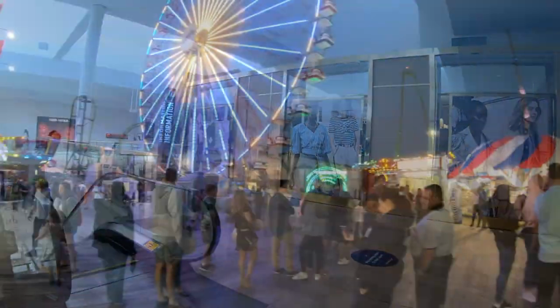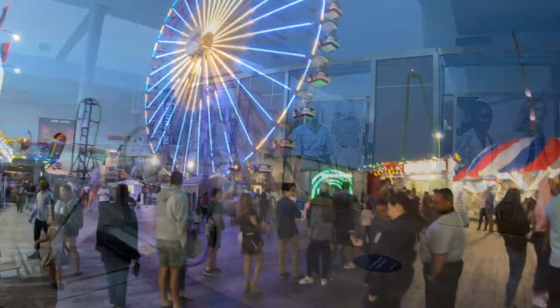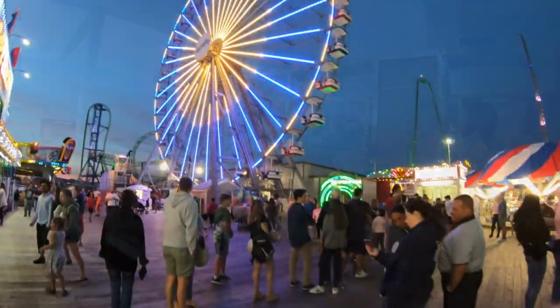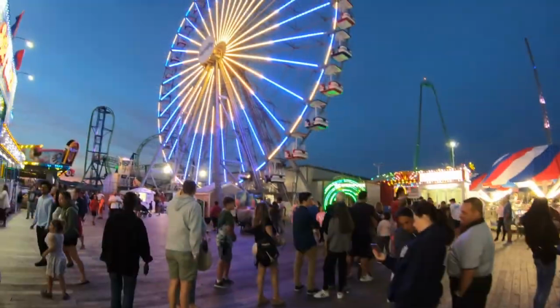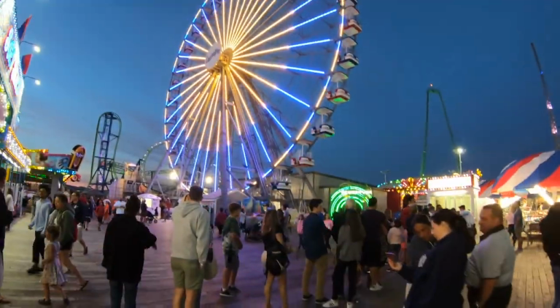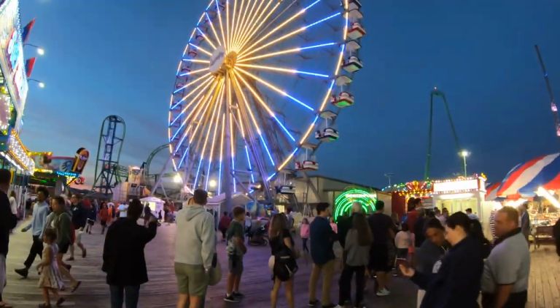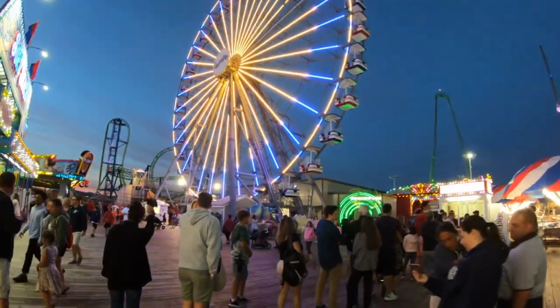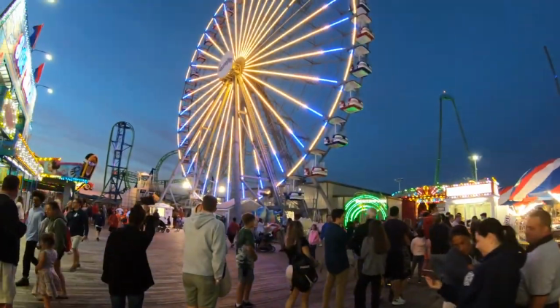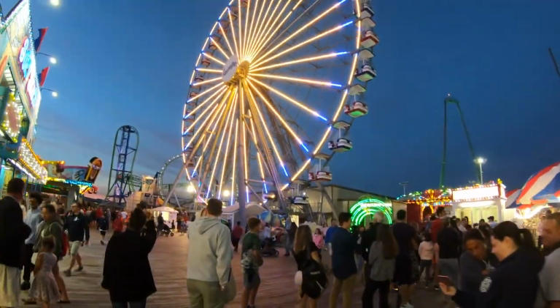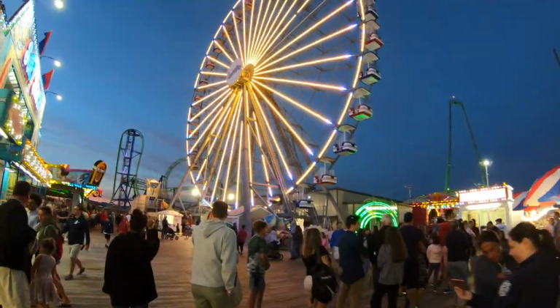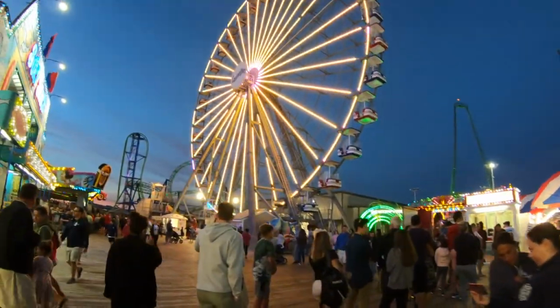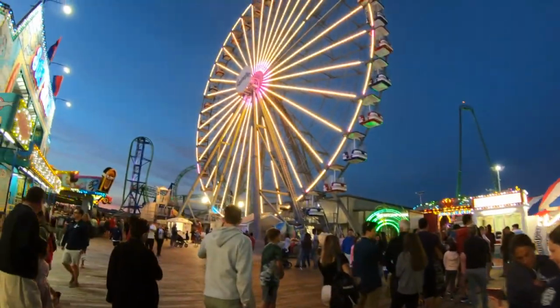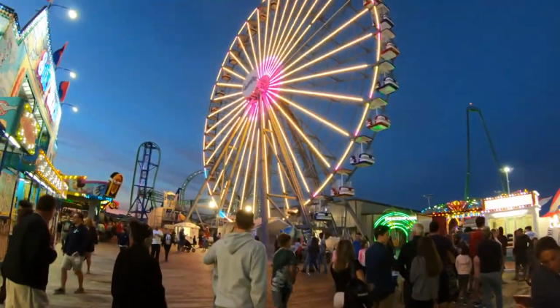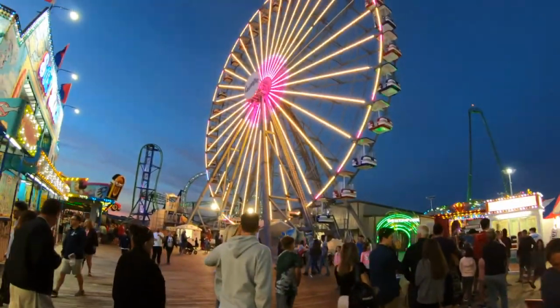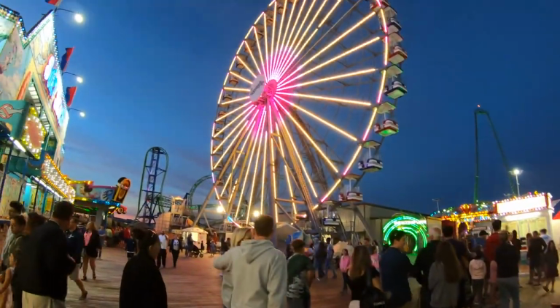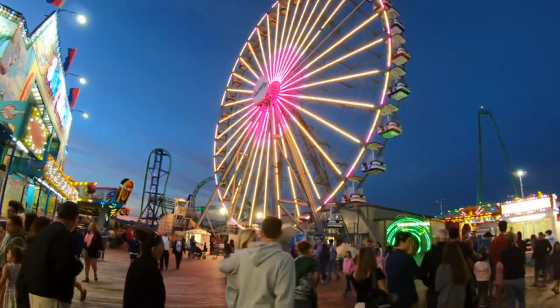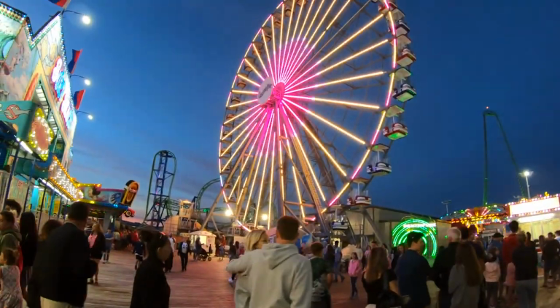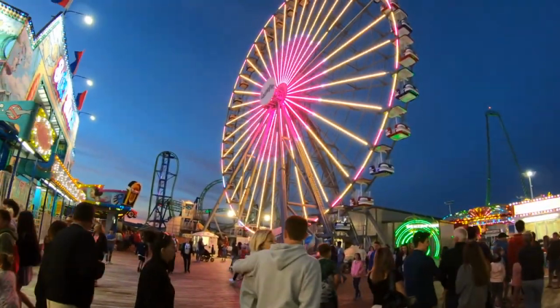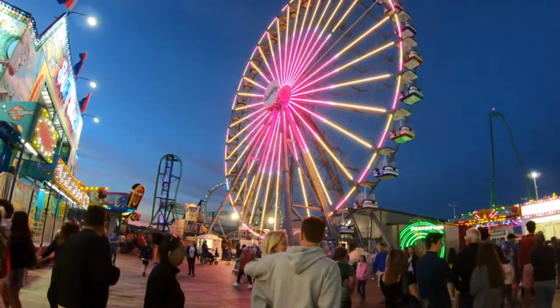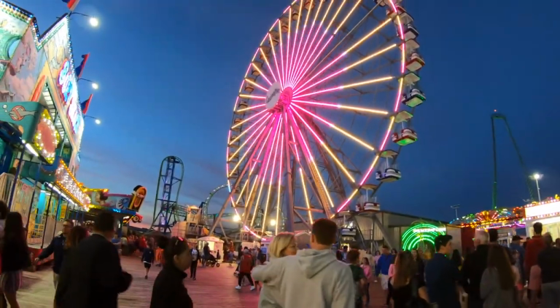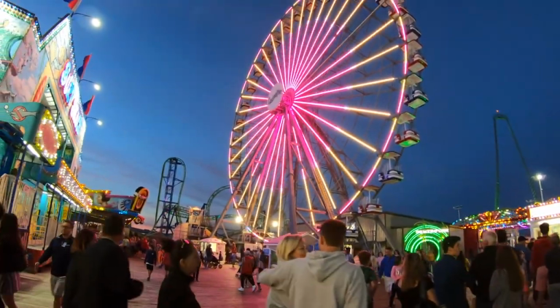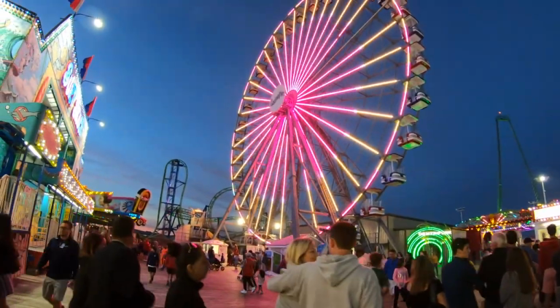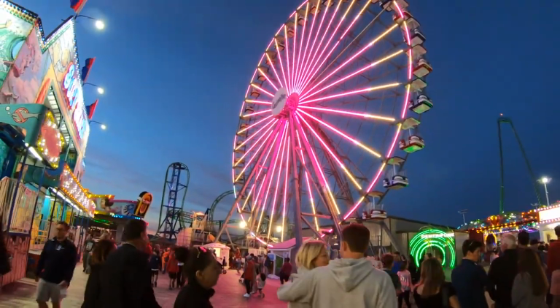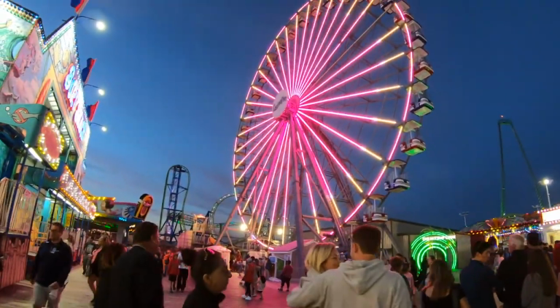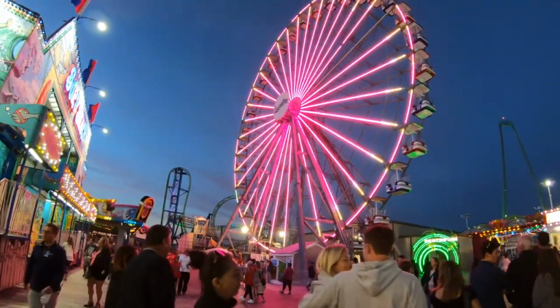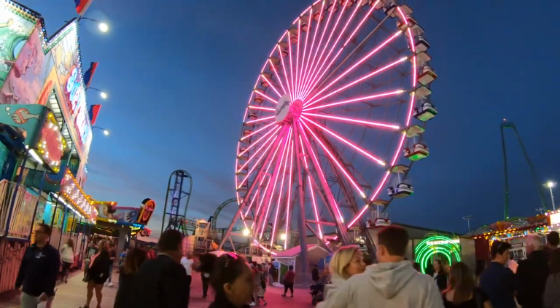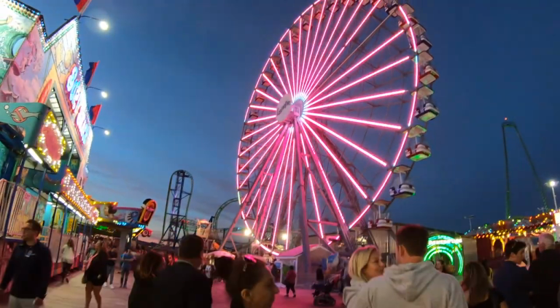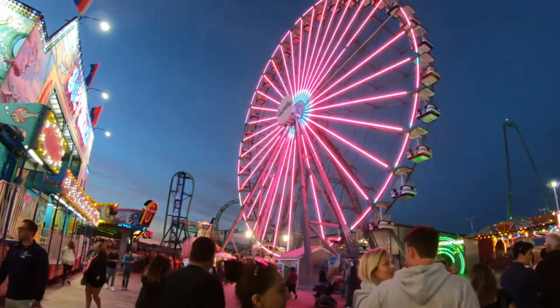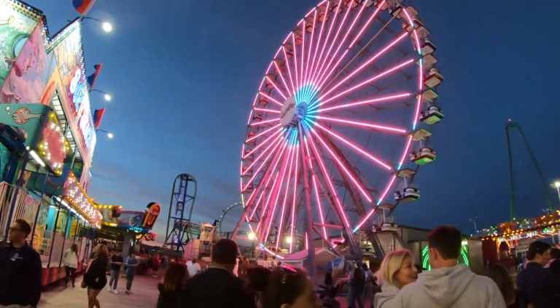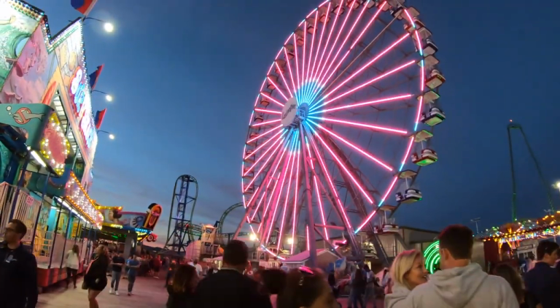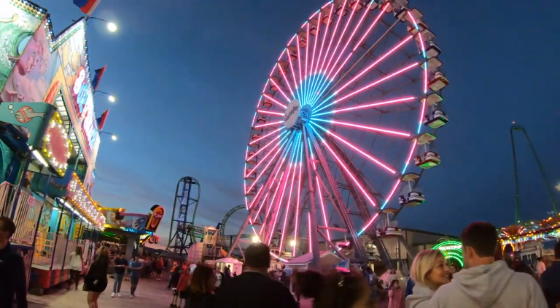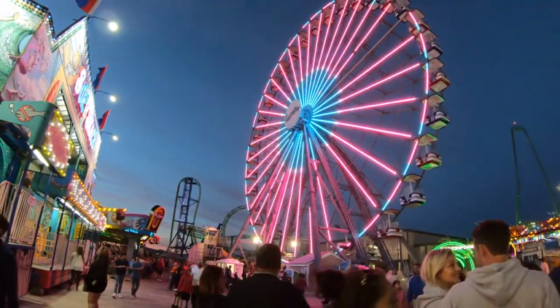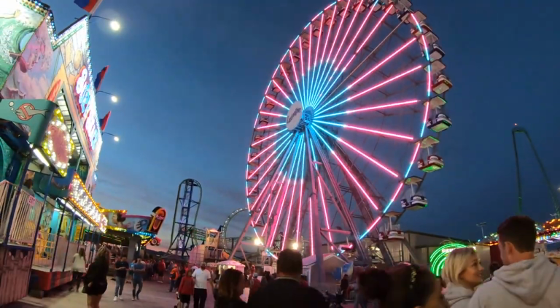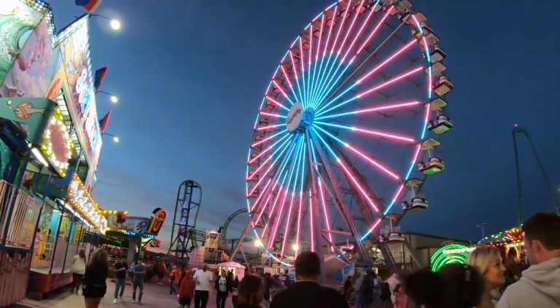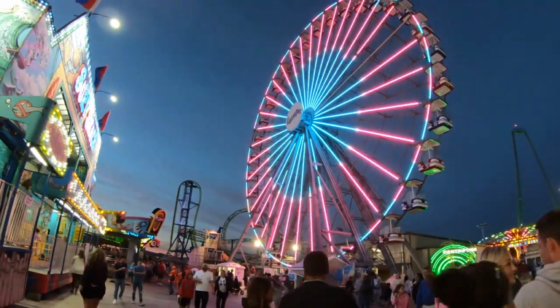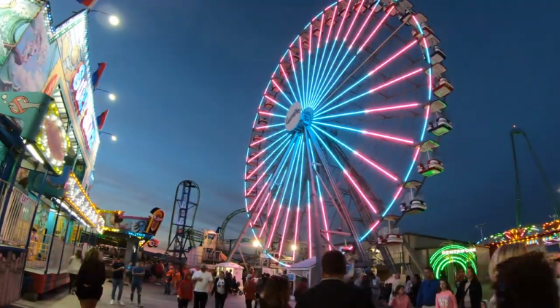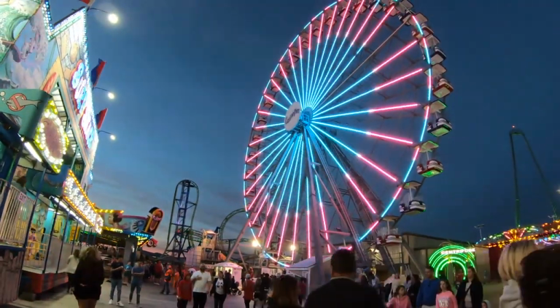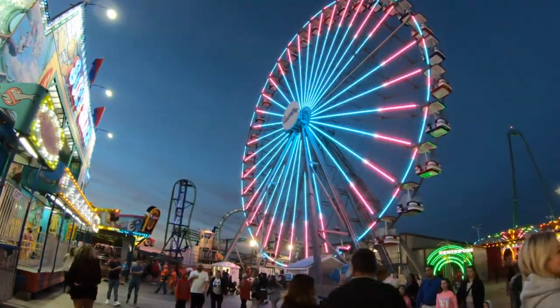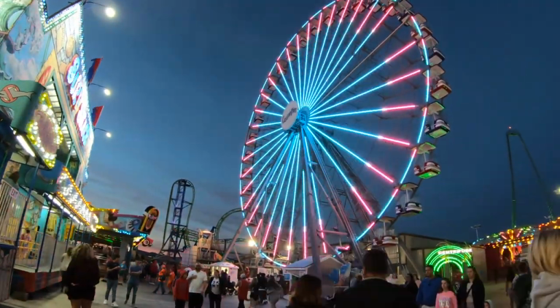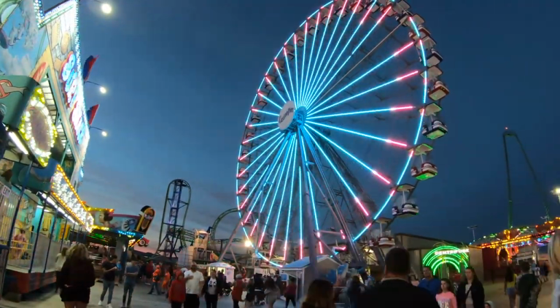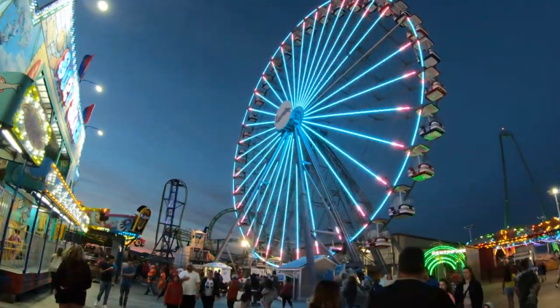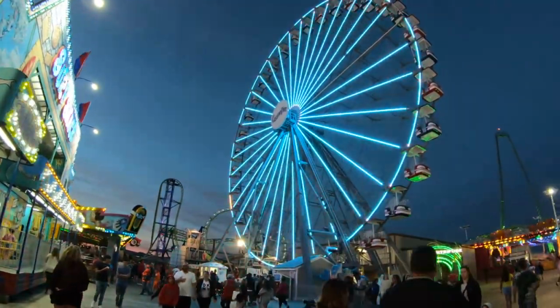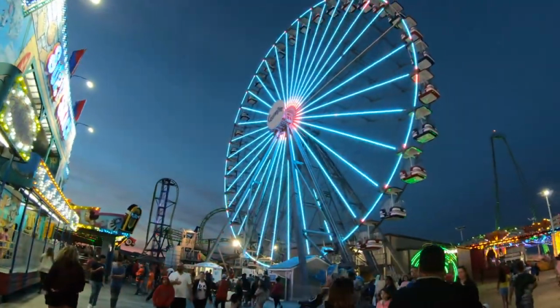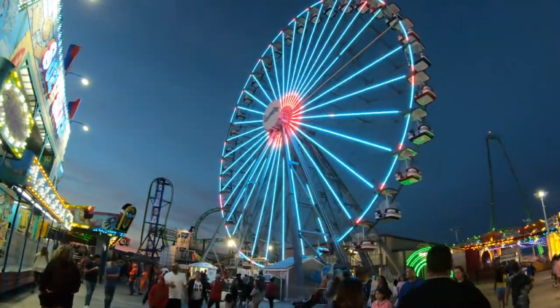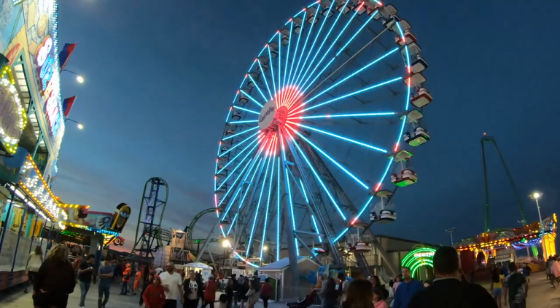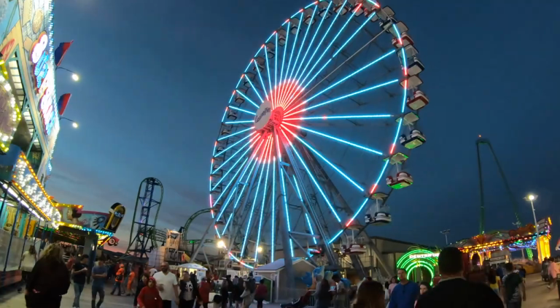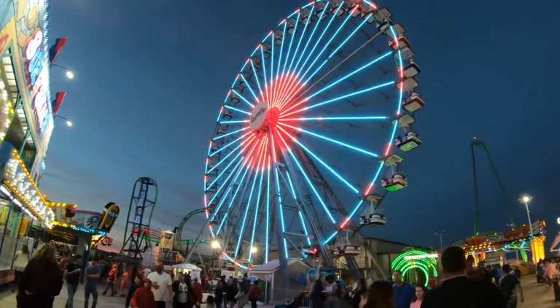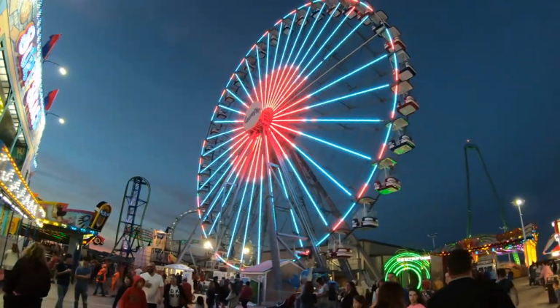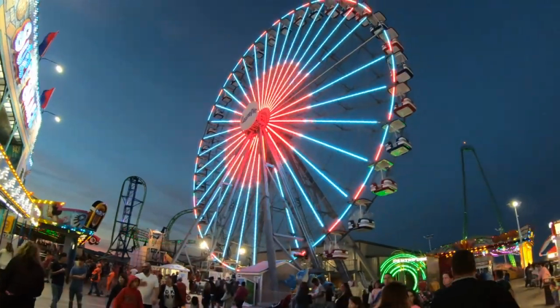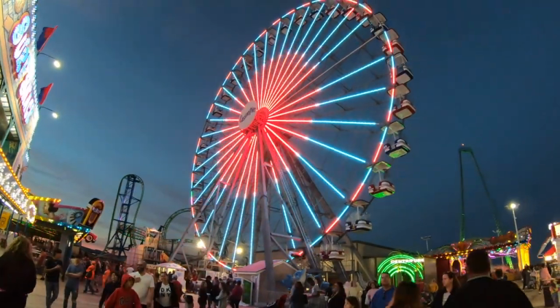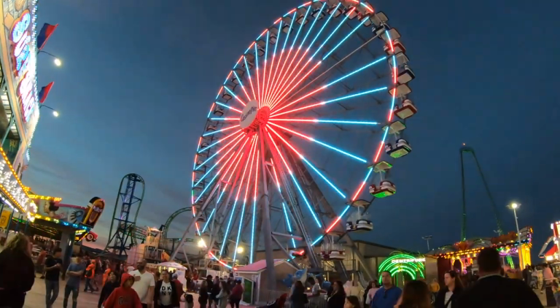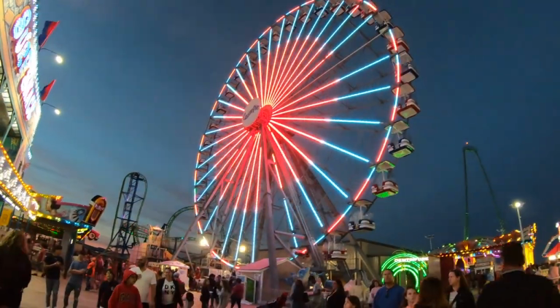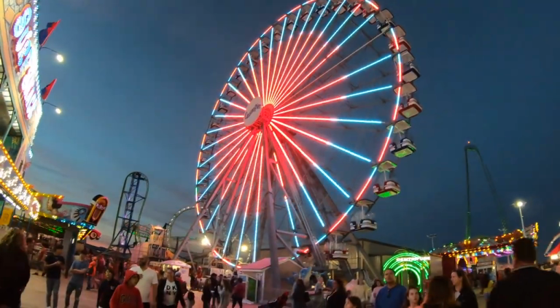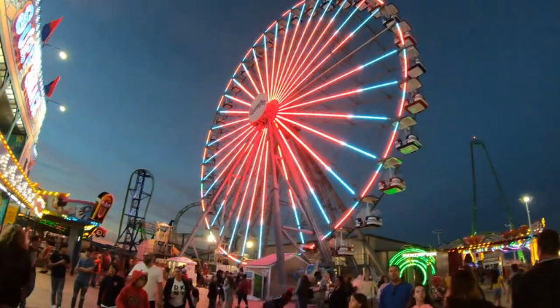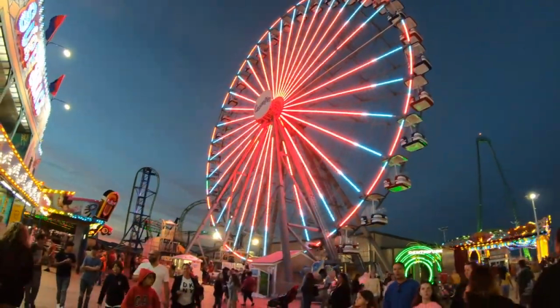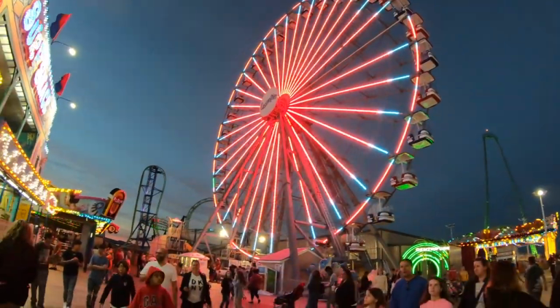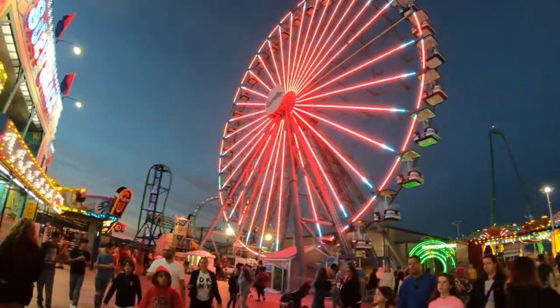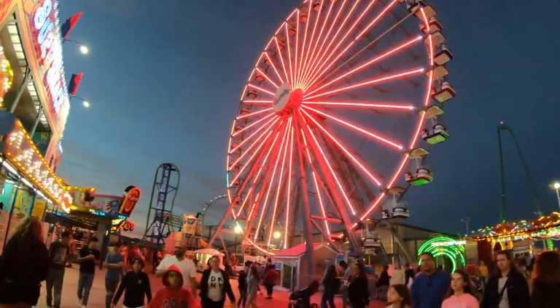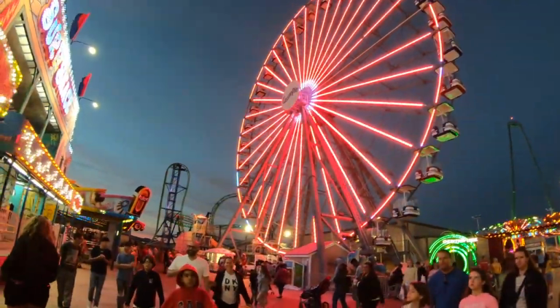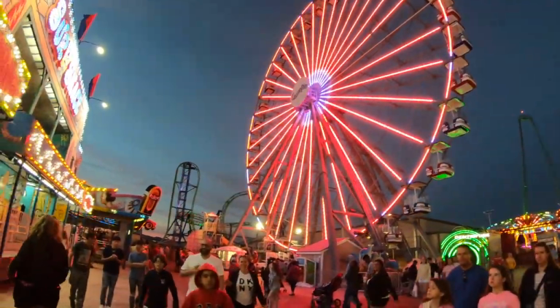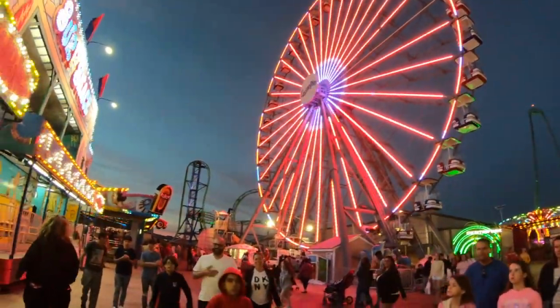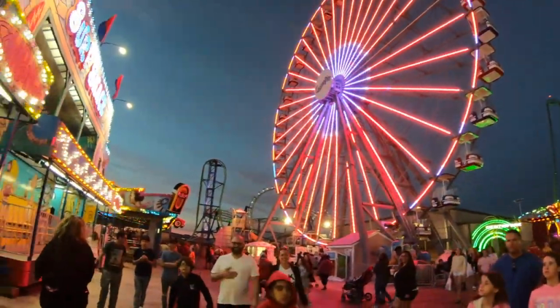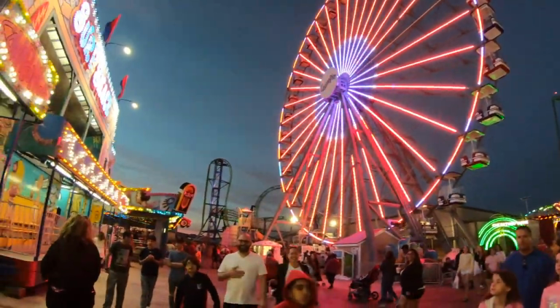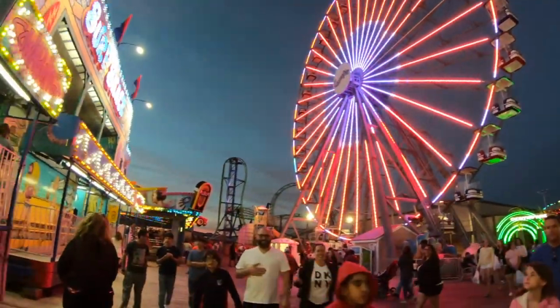And real quick, just a lot of other things coming up here on the New York channel, including videos from the Jersey Shore.